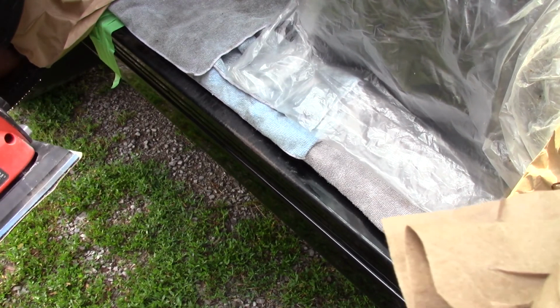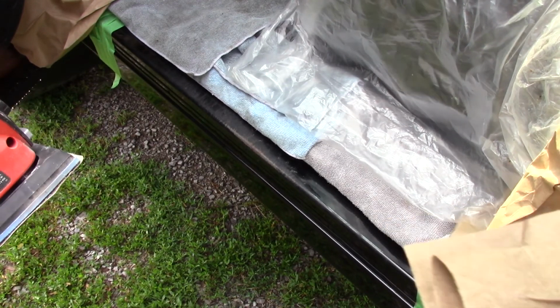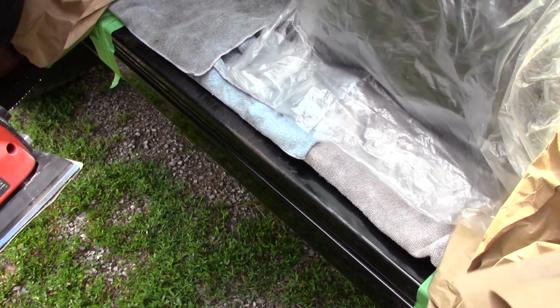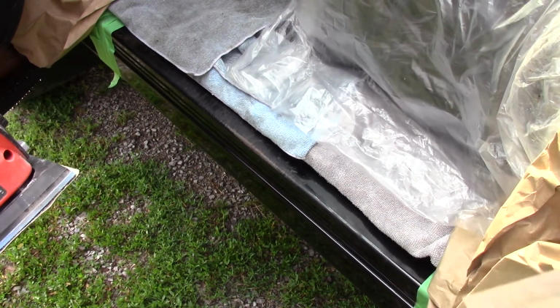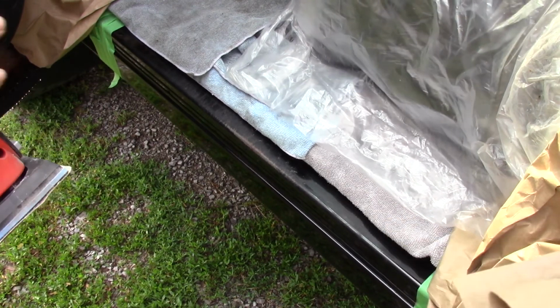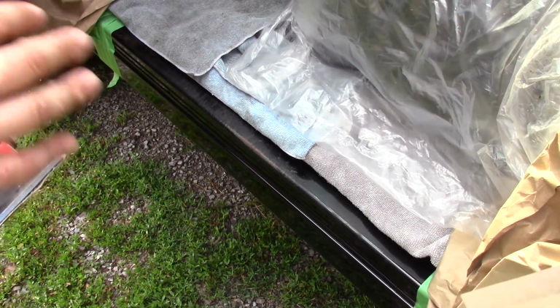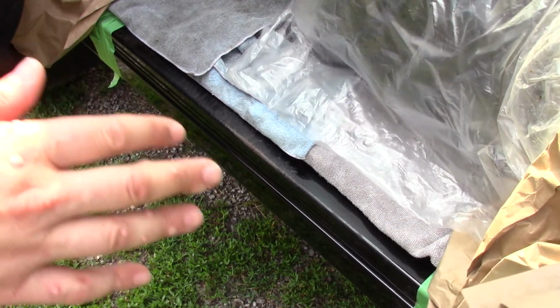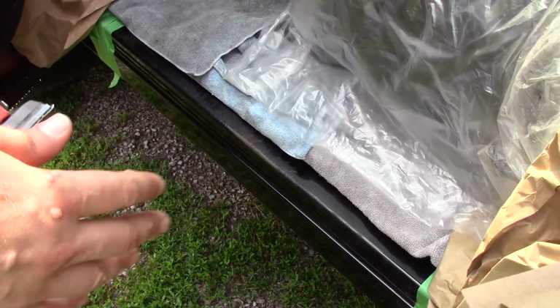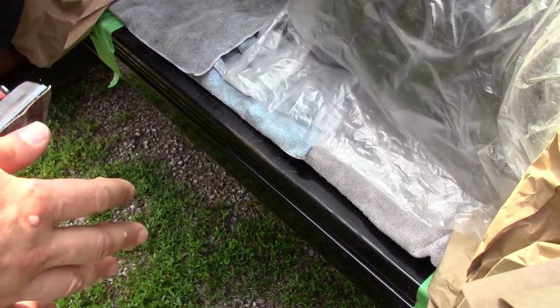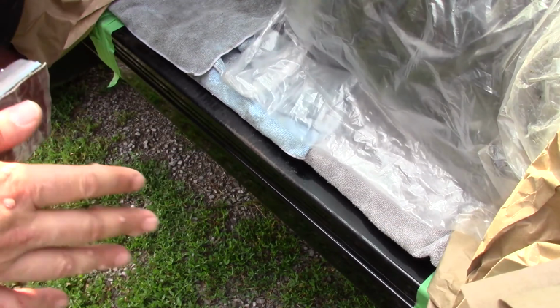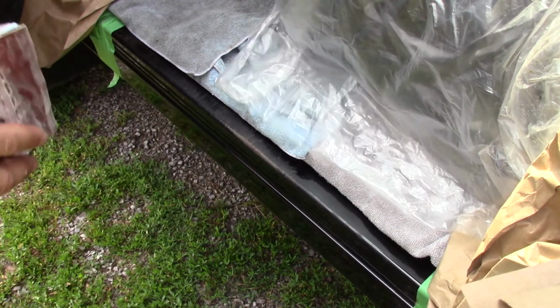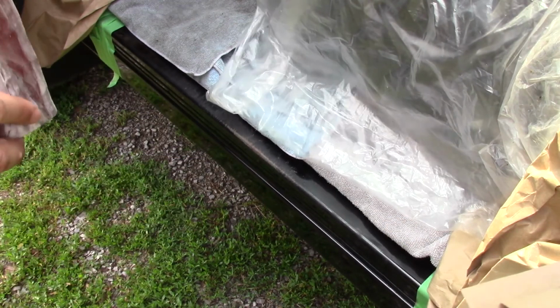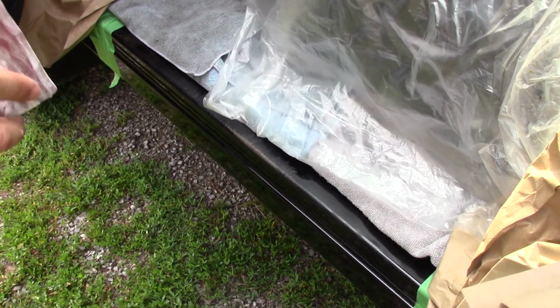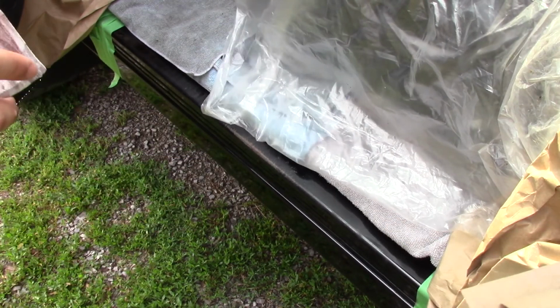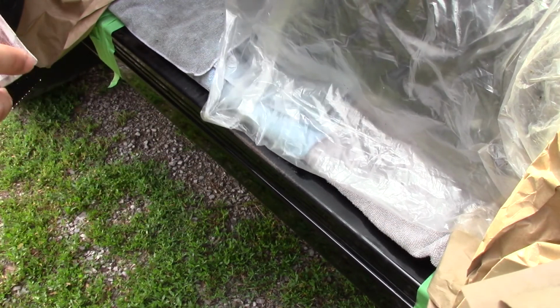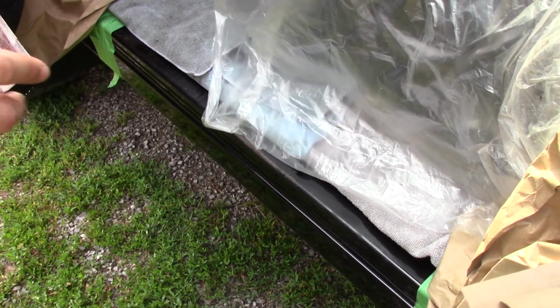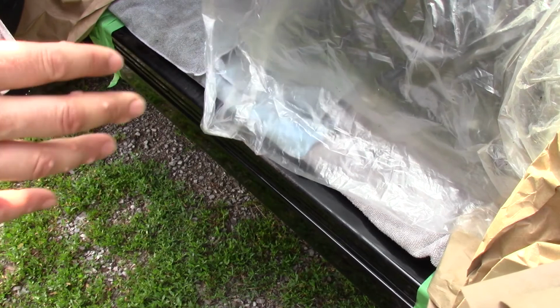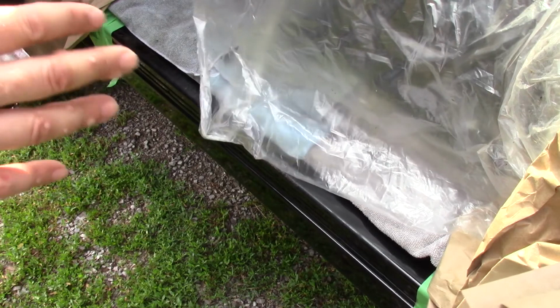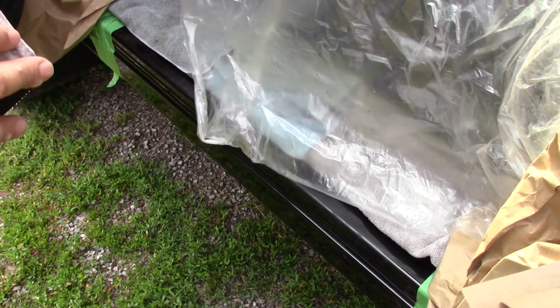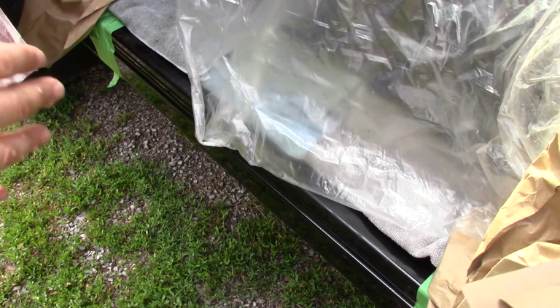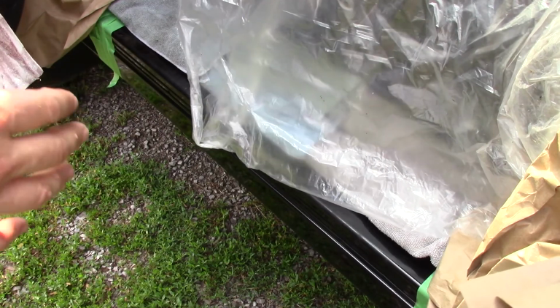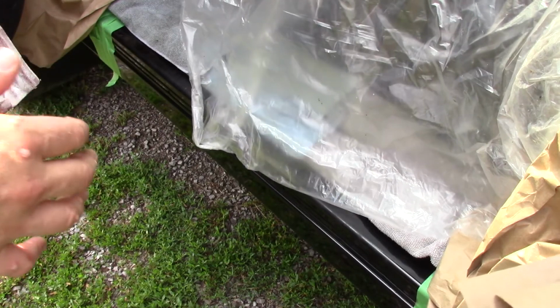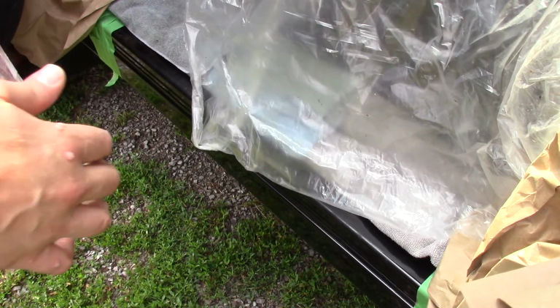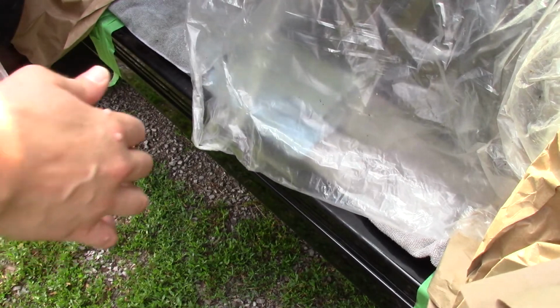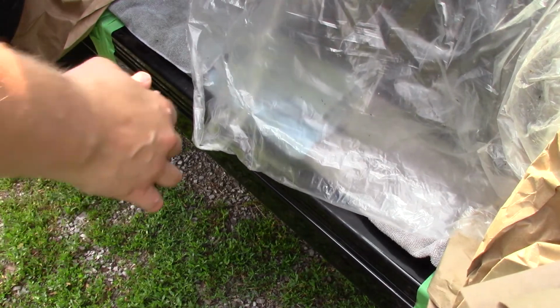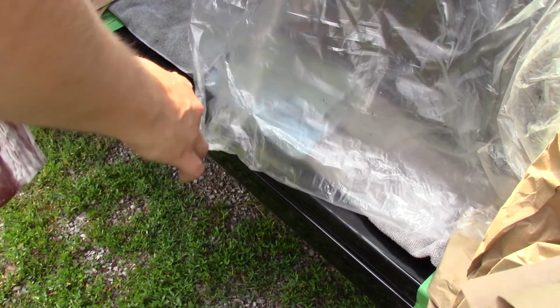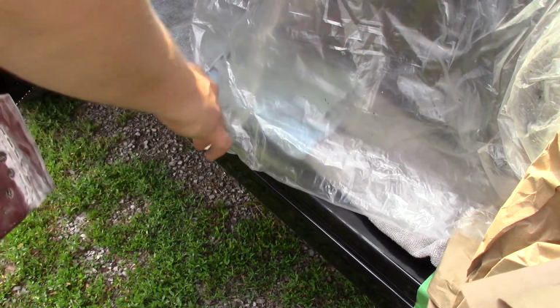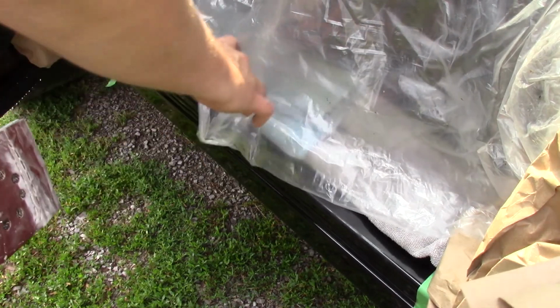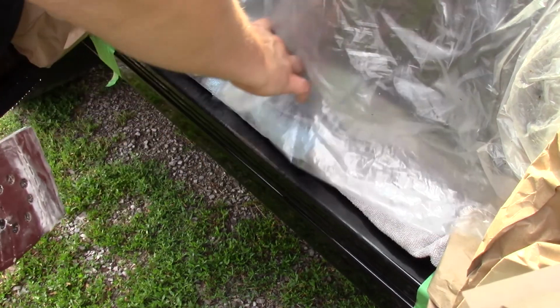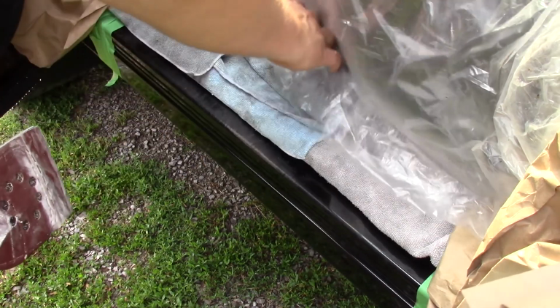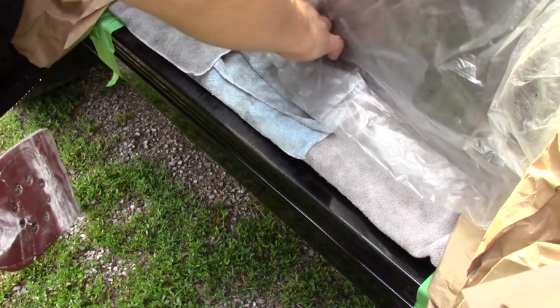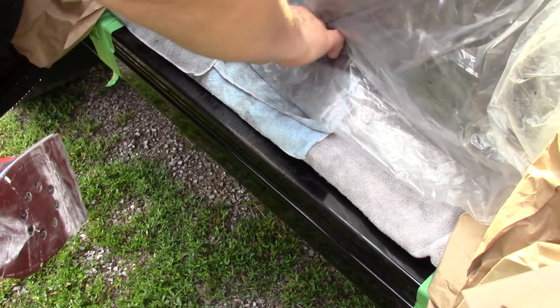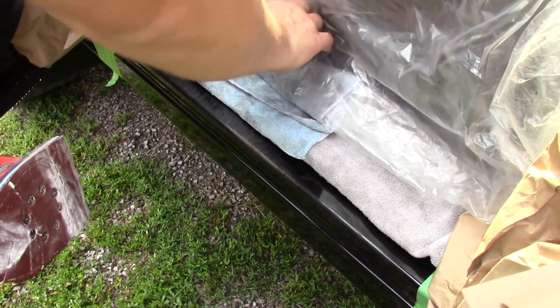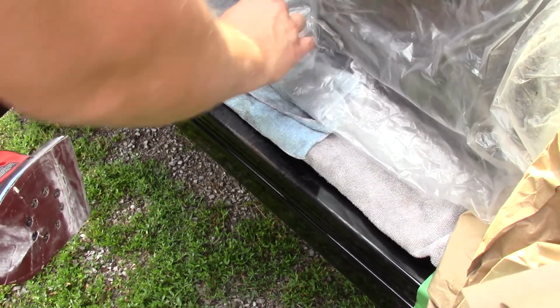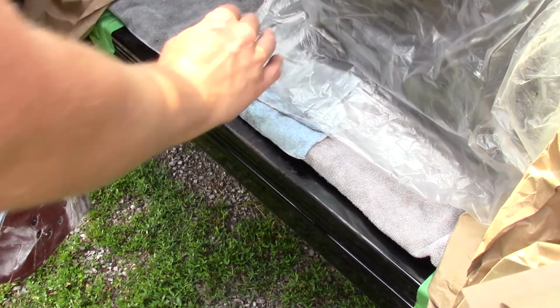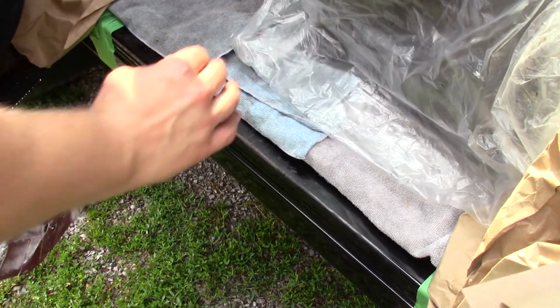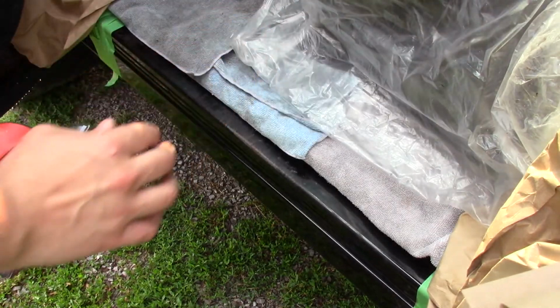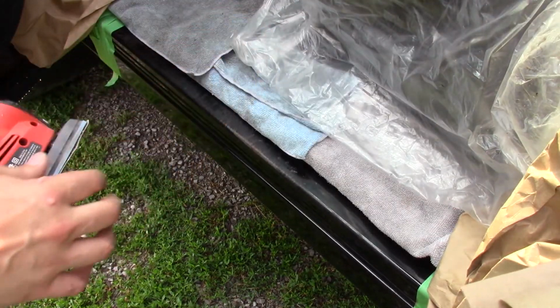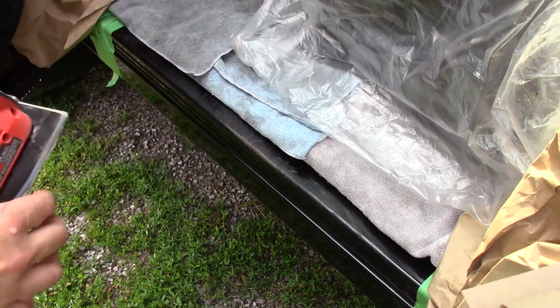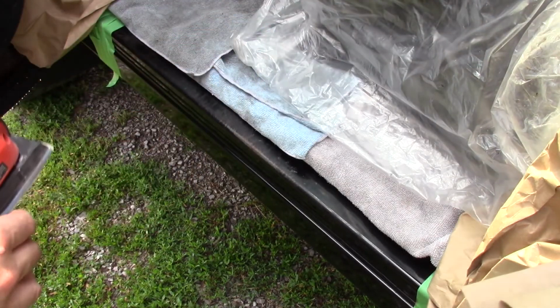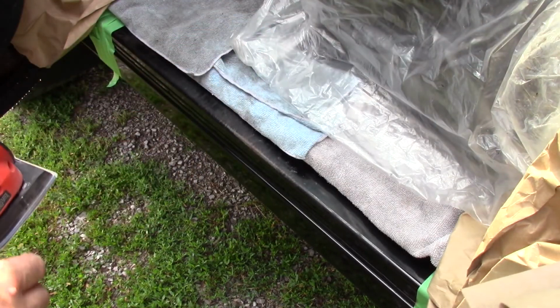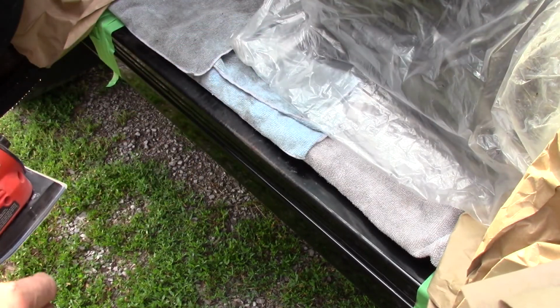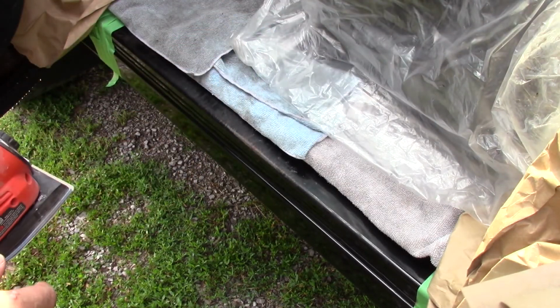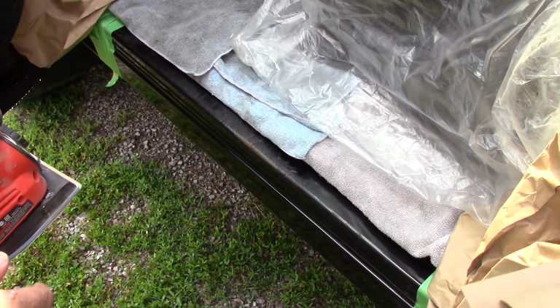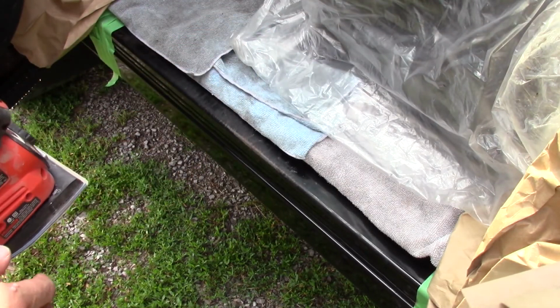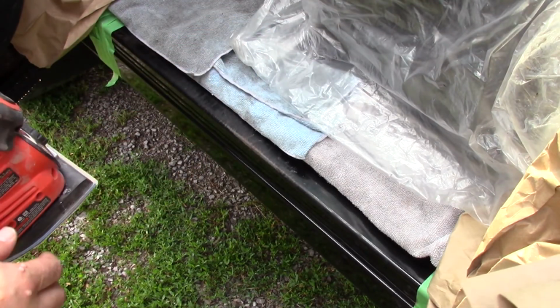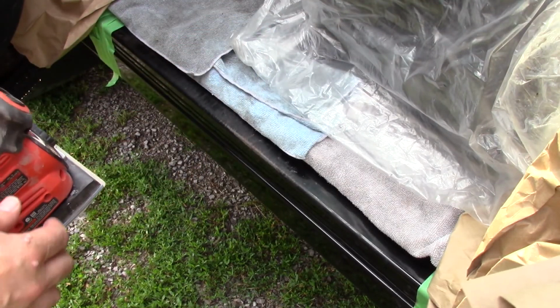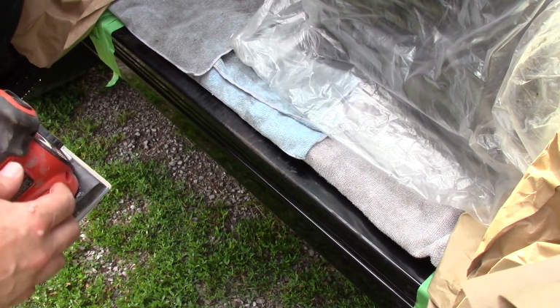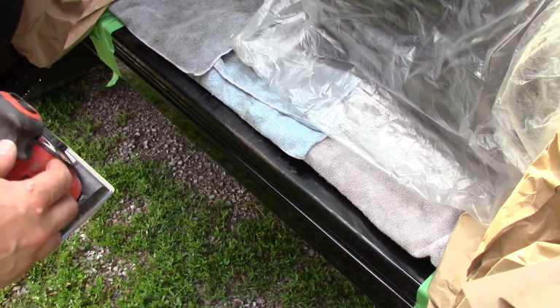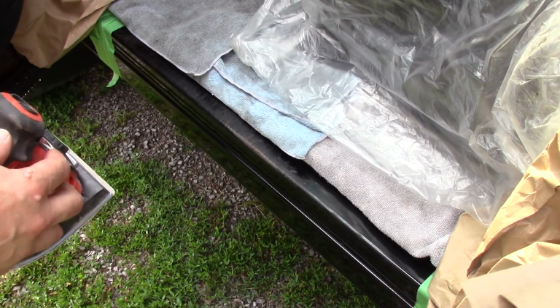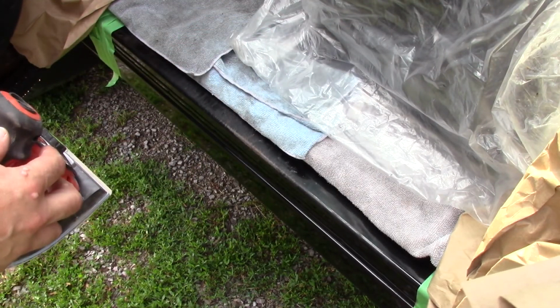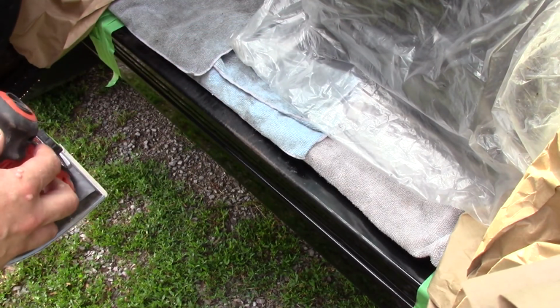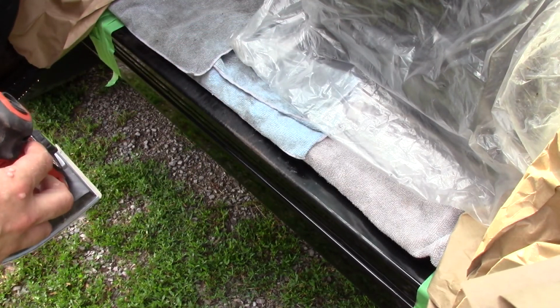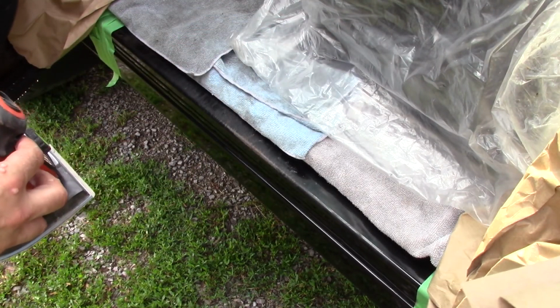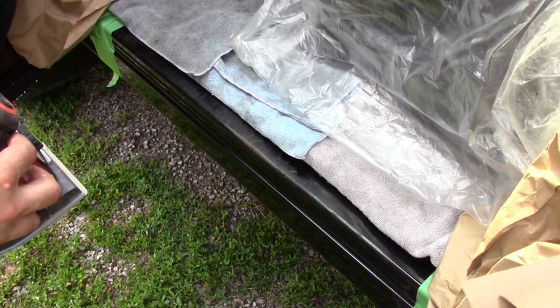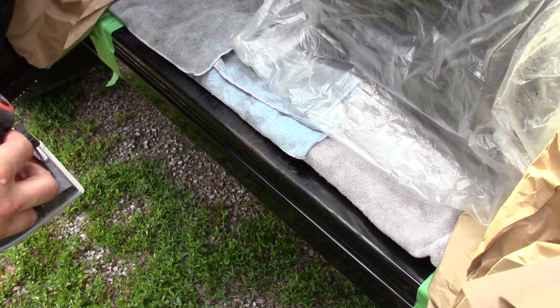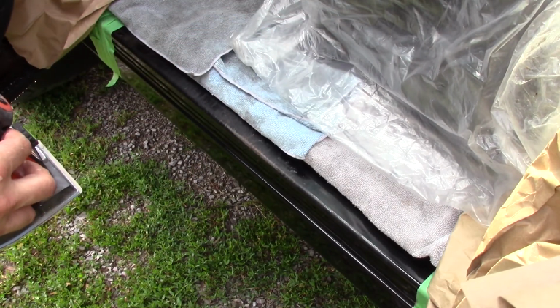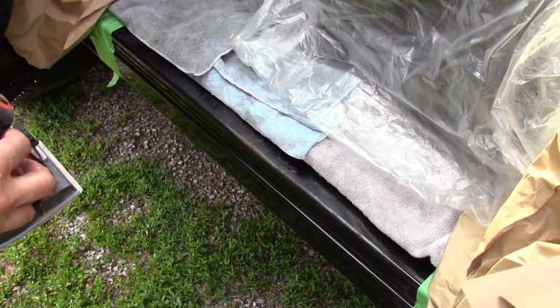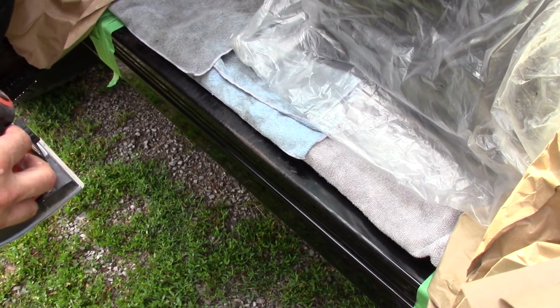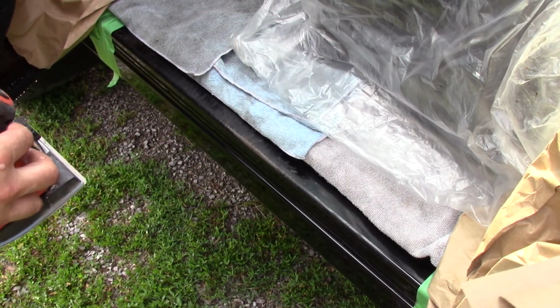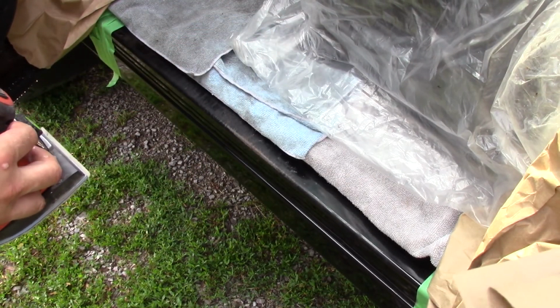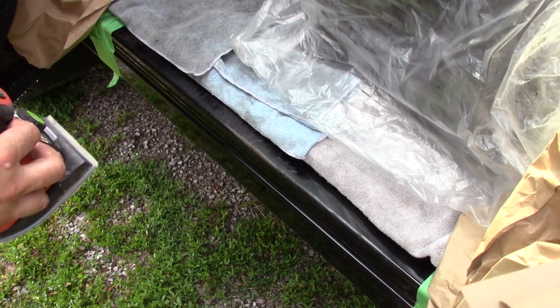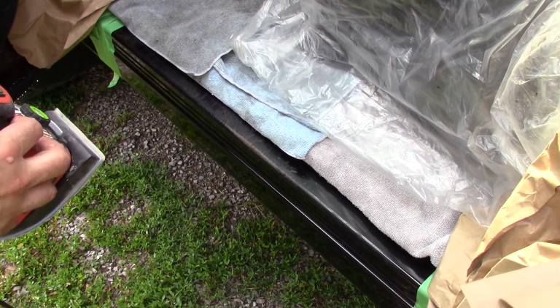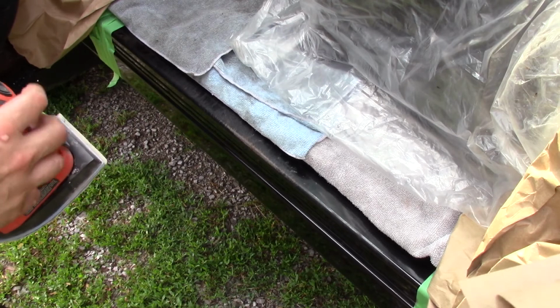I'm going to use this hand sander with 200 grit paper. You also want to get all the rust off, back to bare metal.